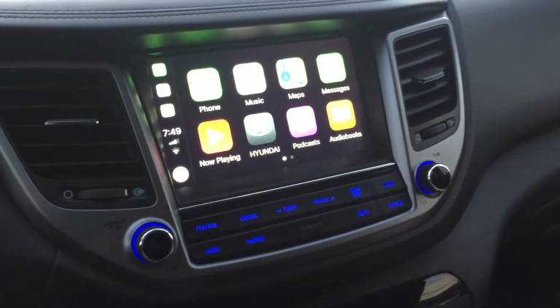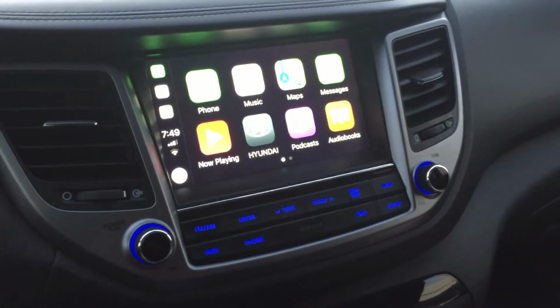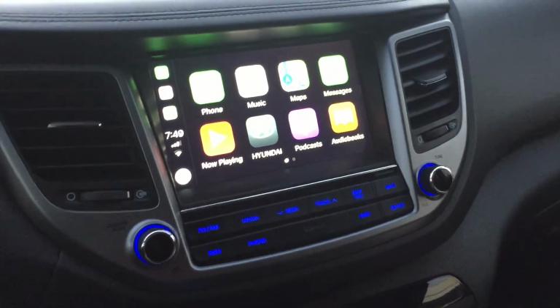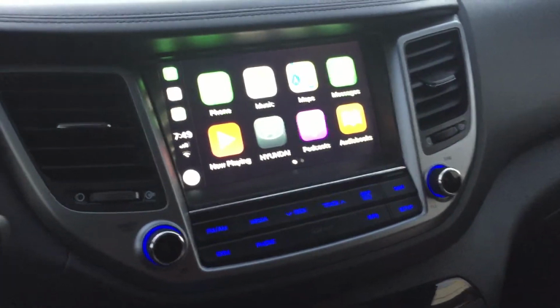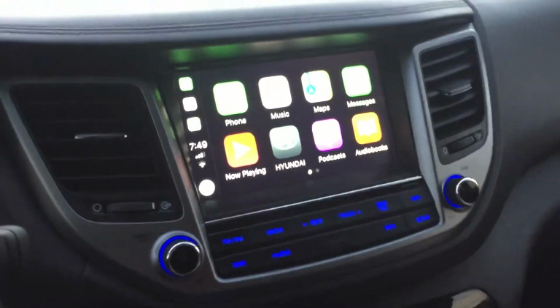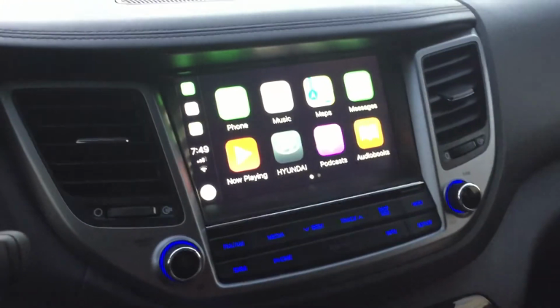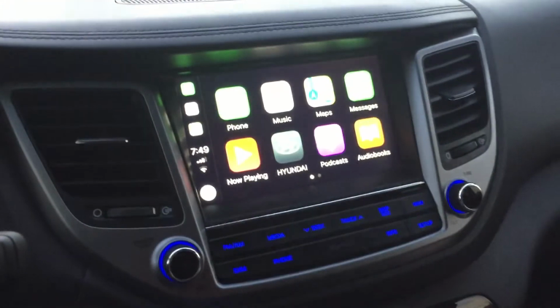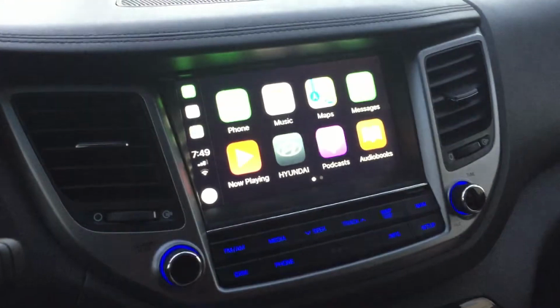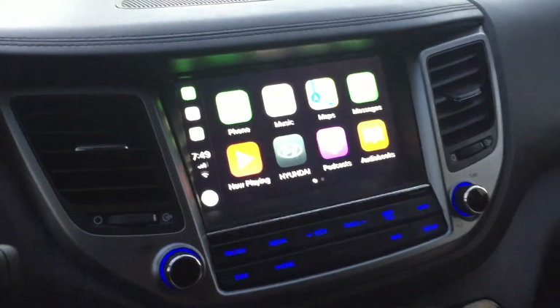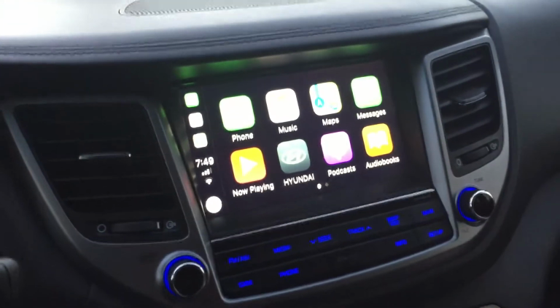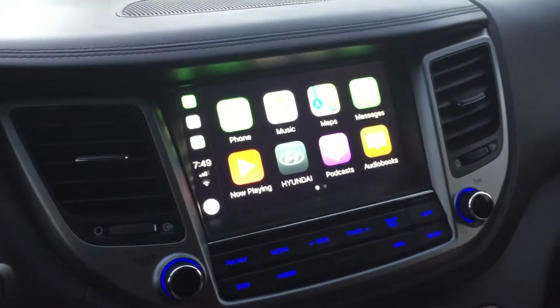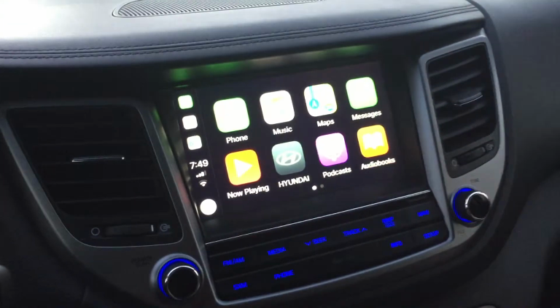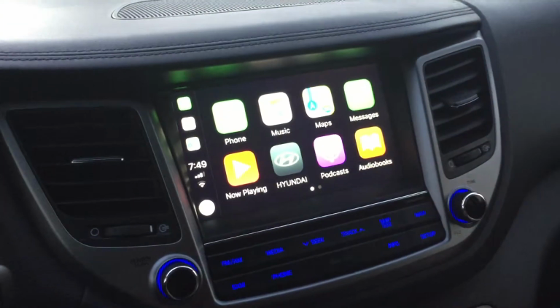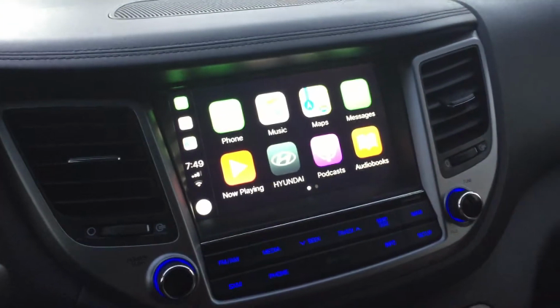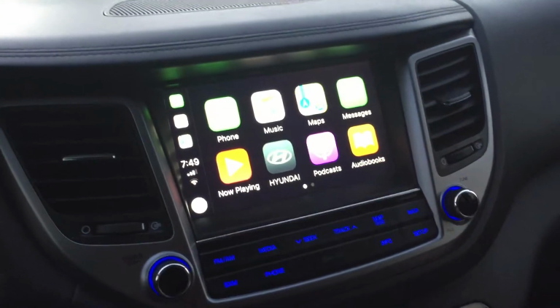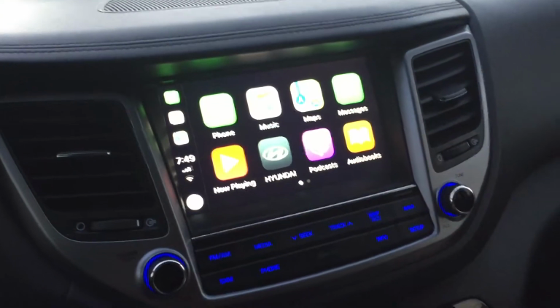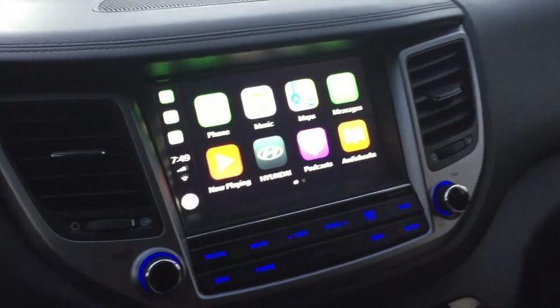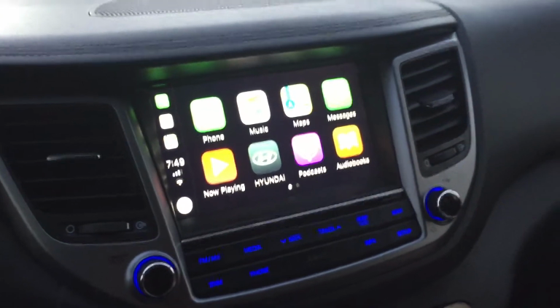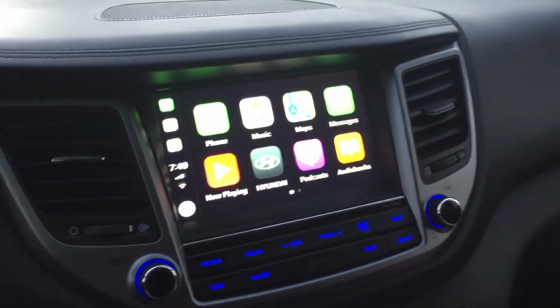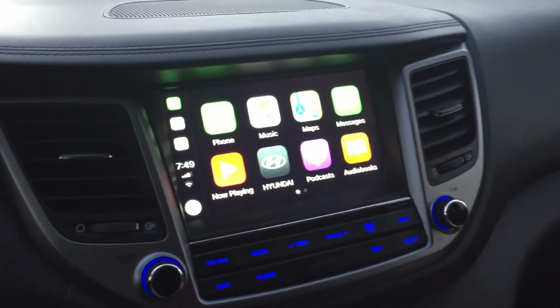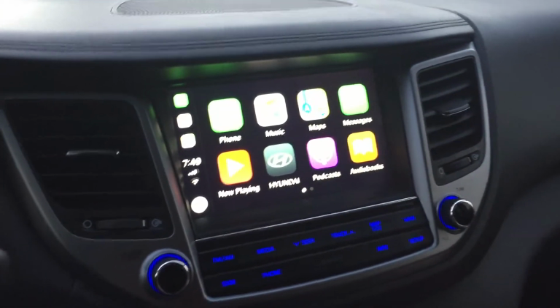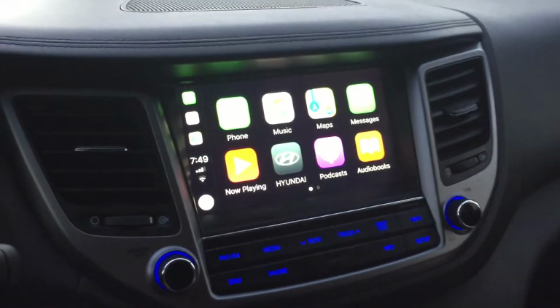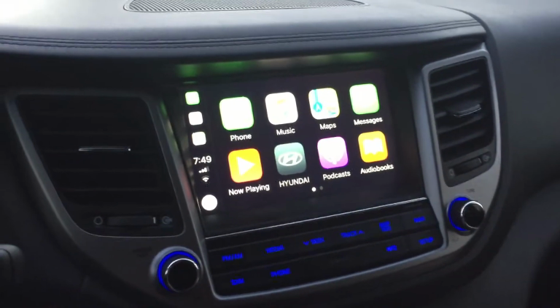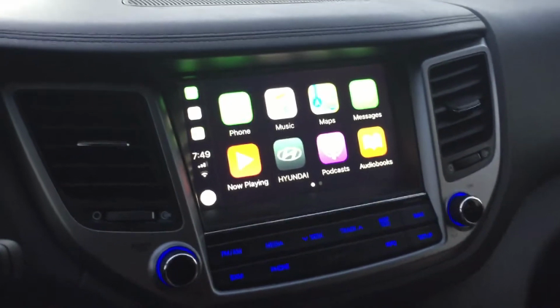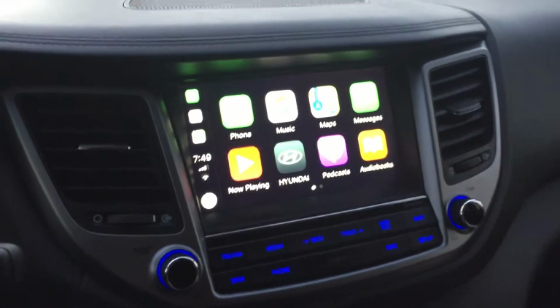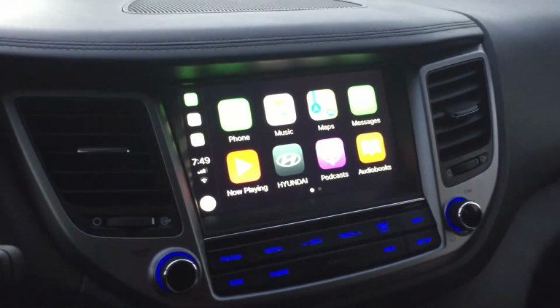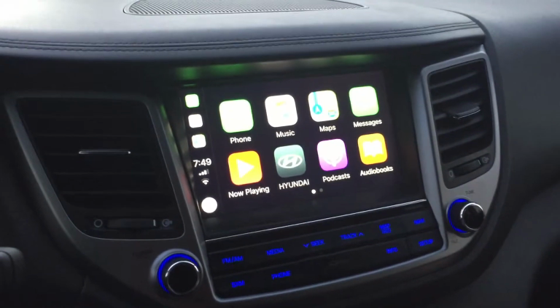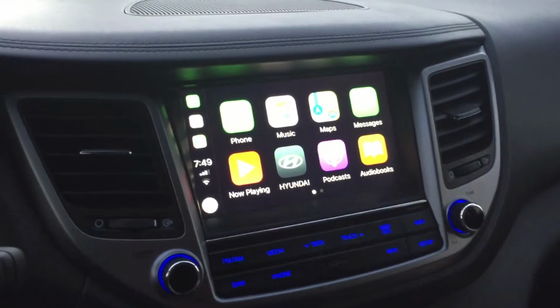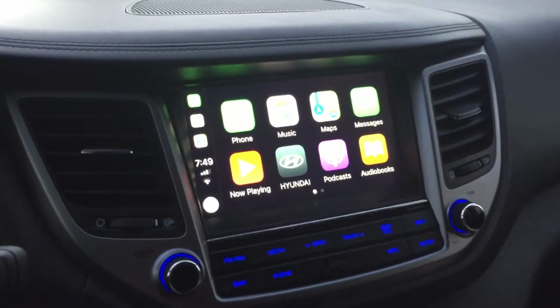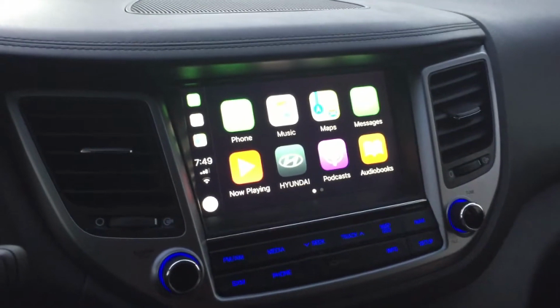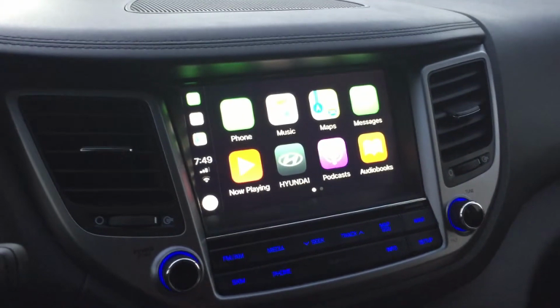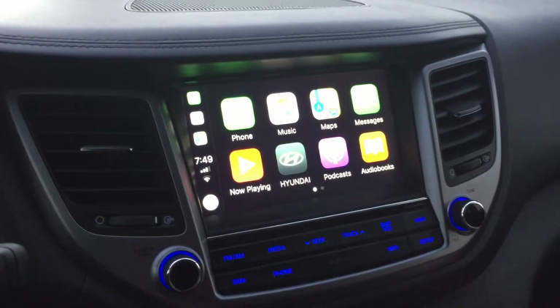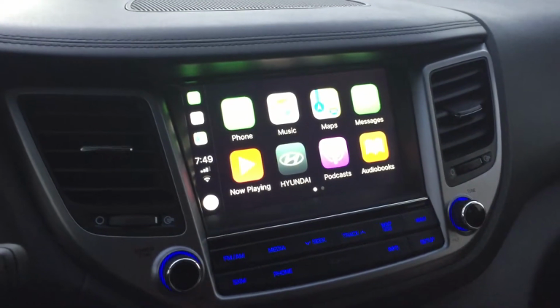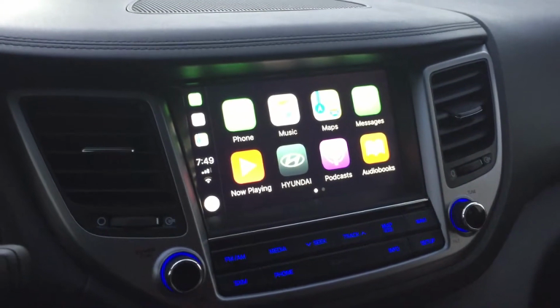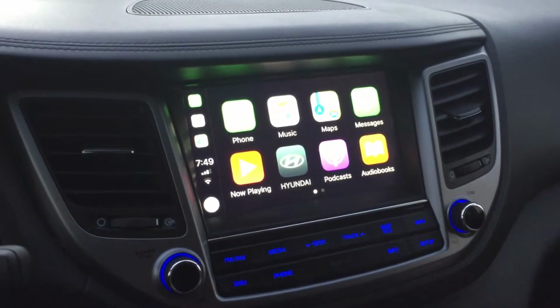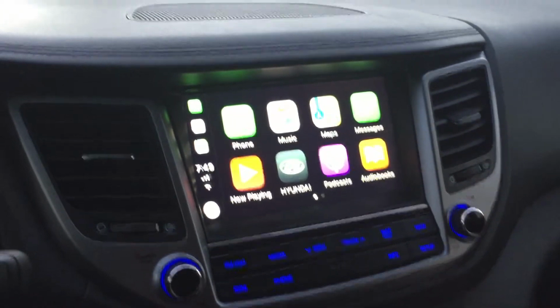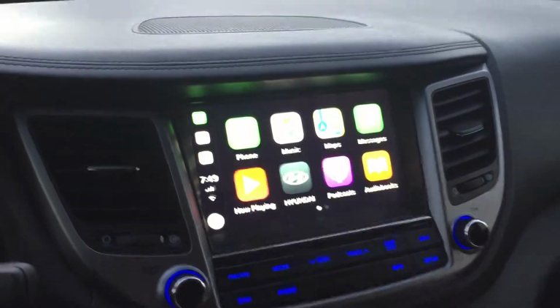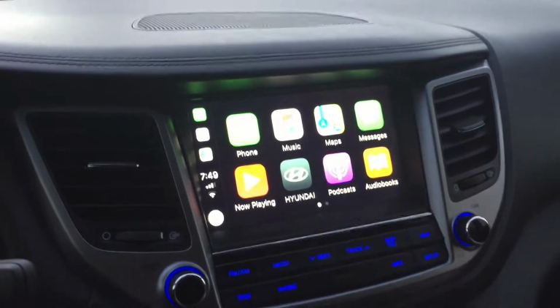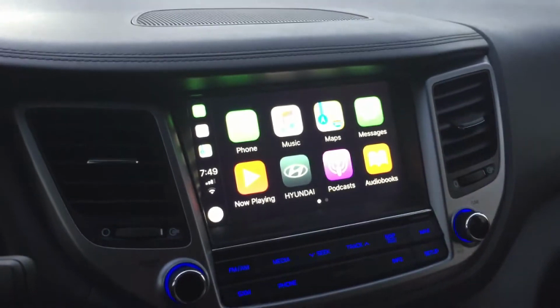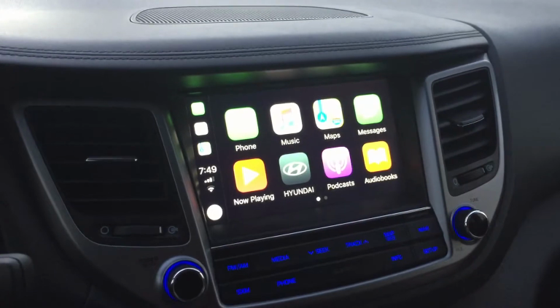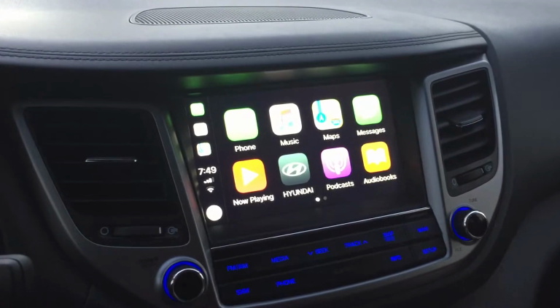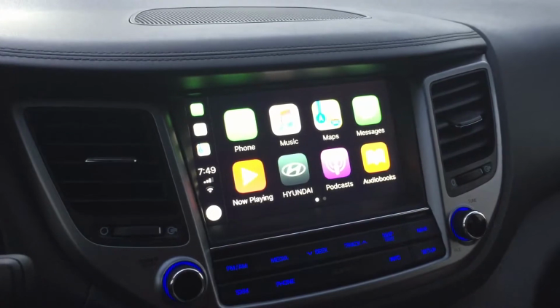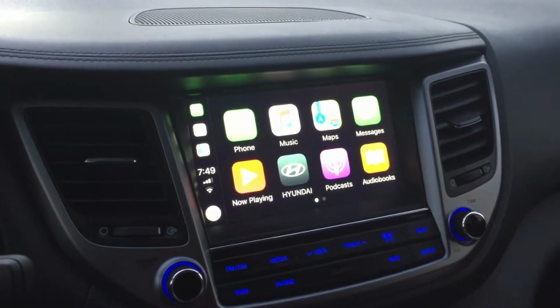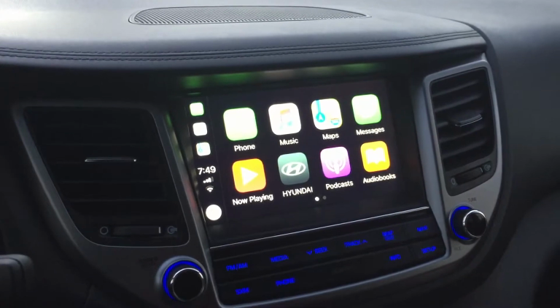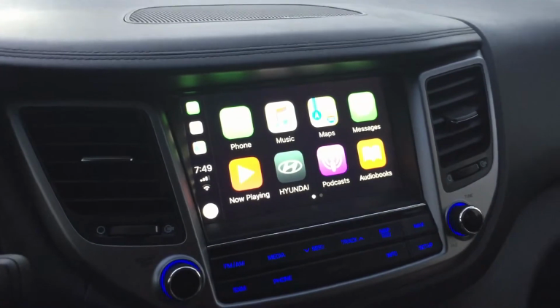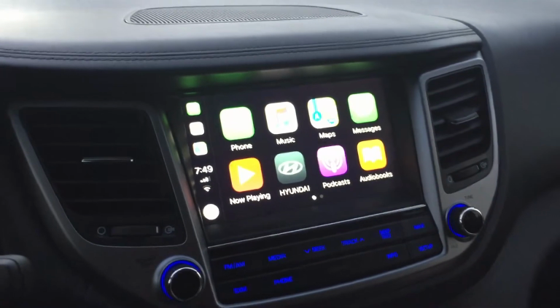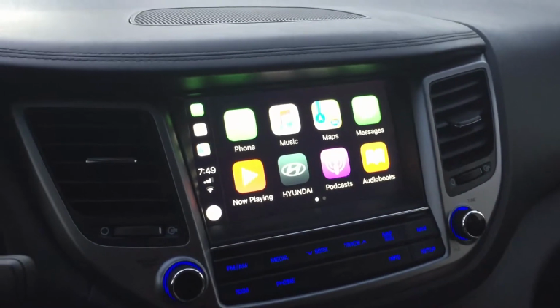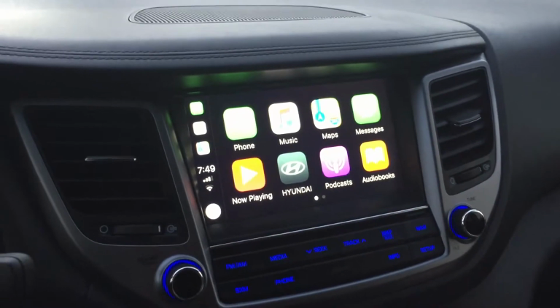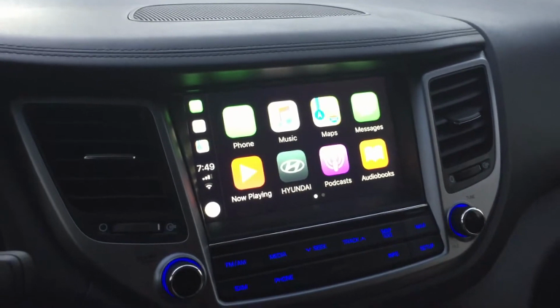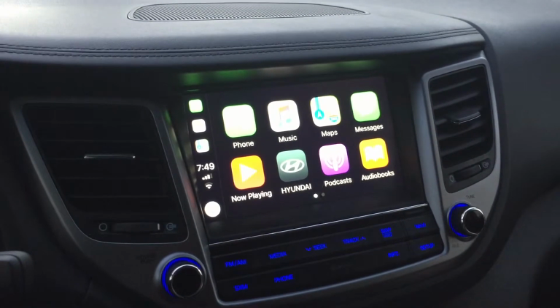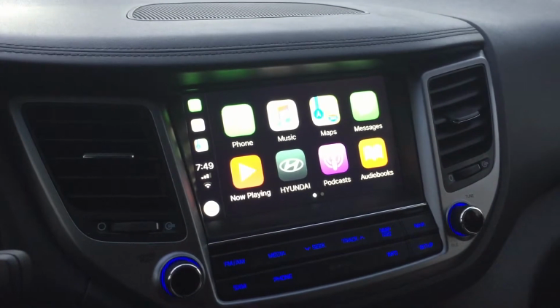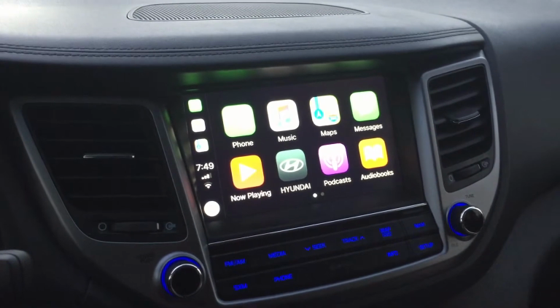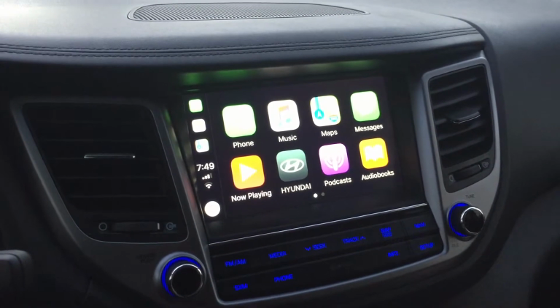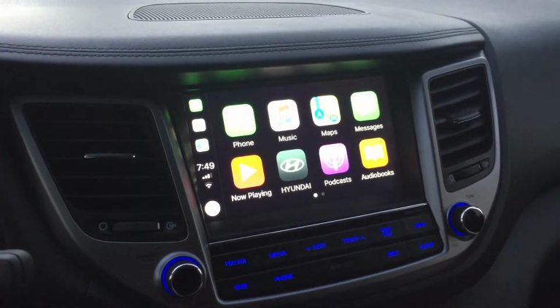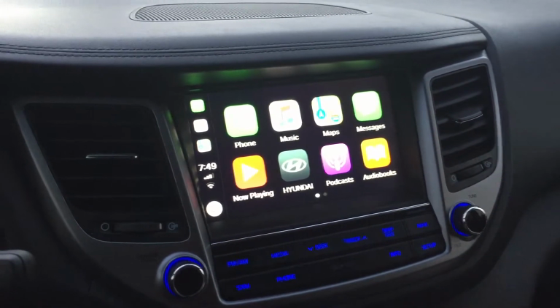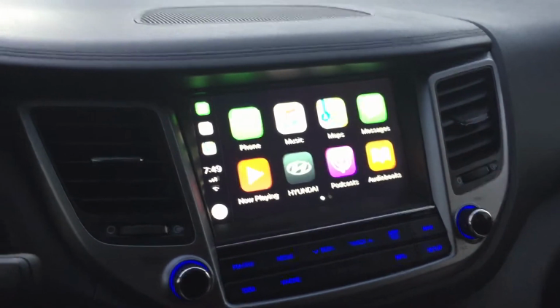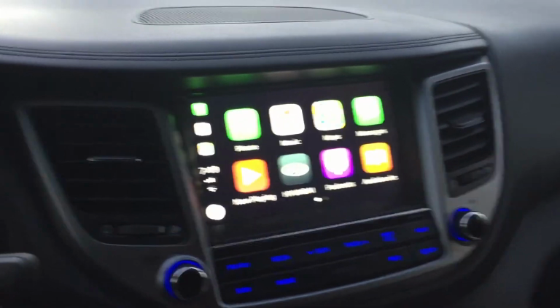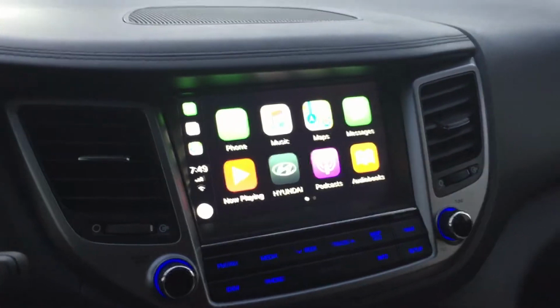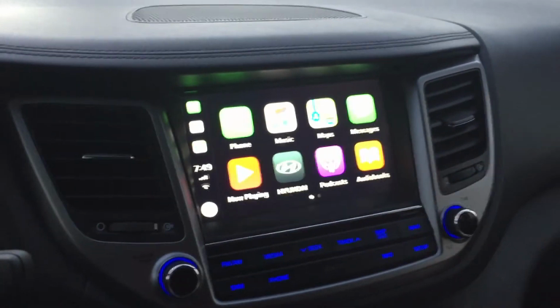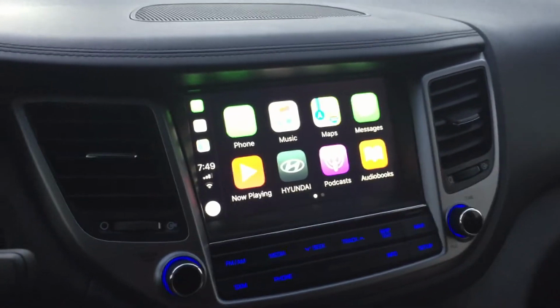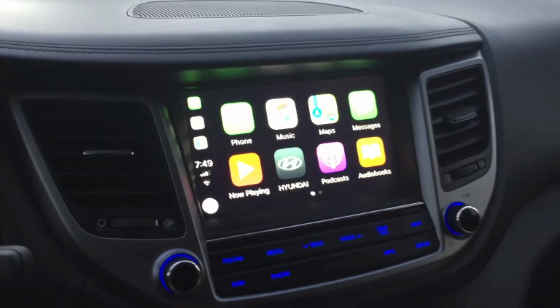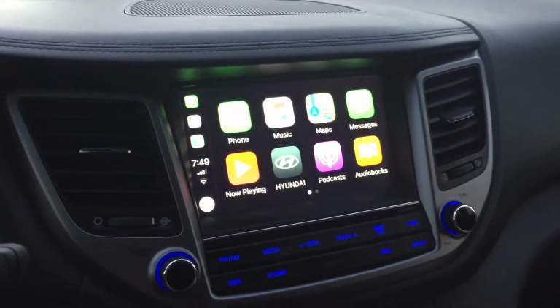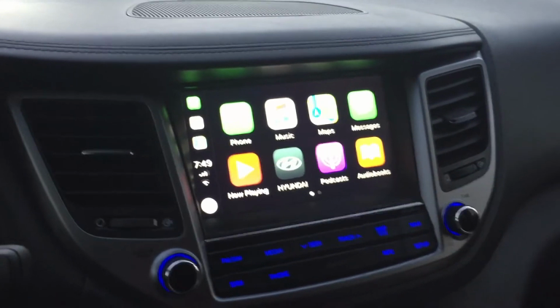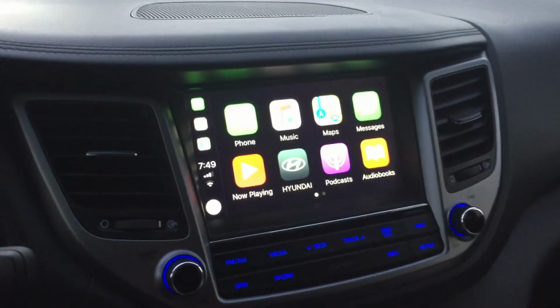This is a video to demonstrate the issue I've been having with CarPlay, where the email notification sound pops up.